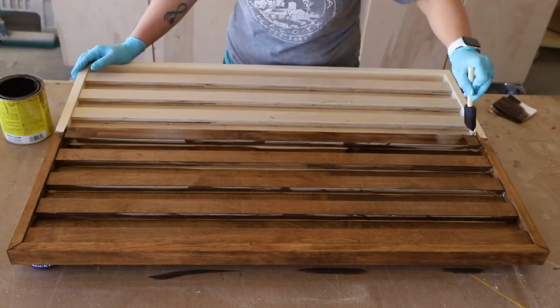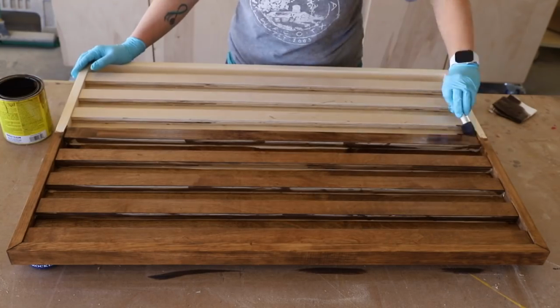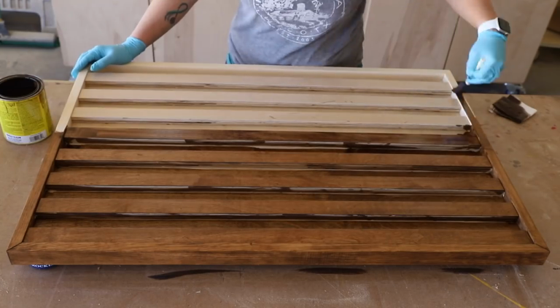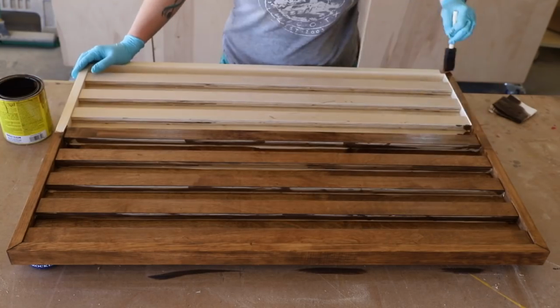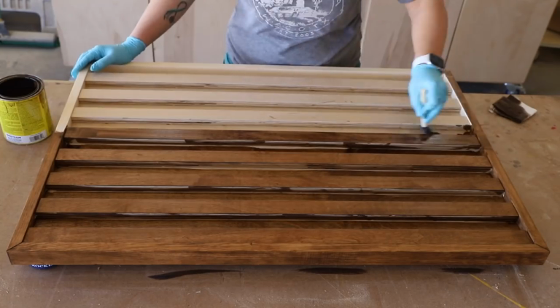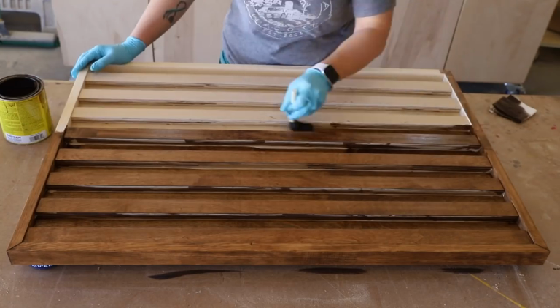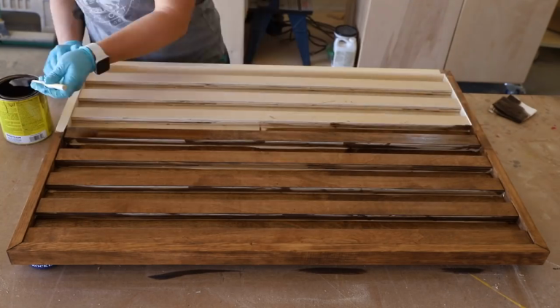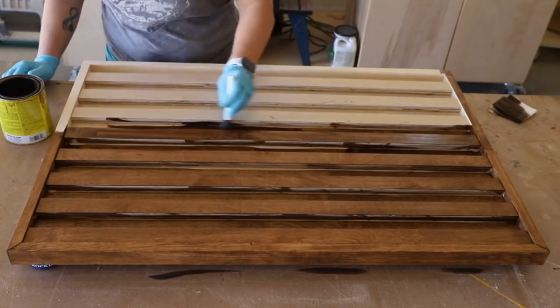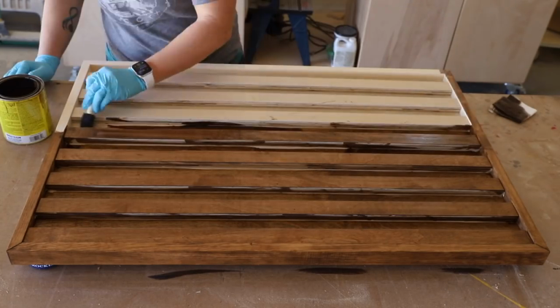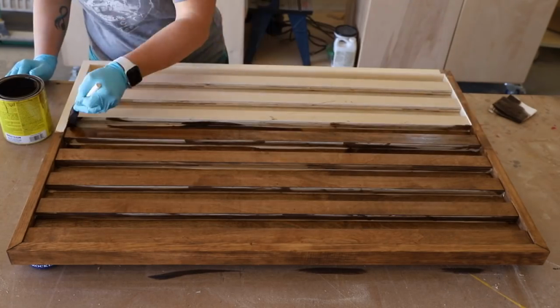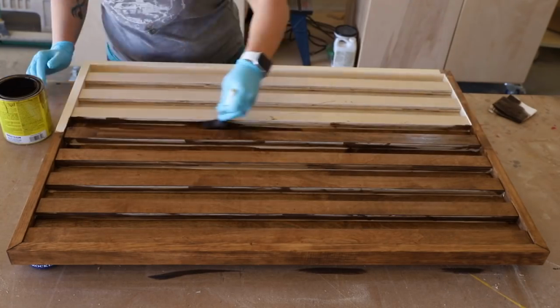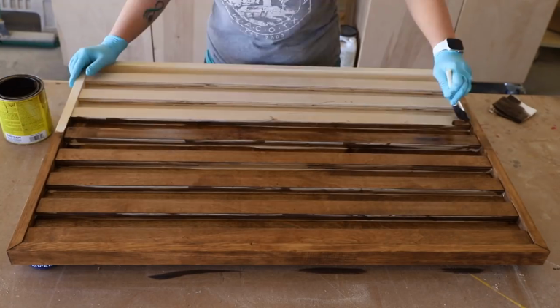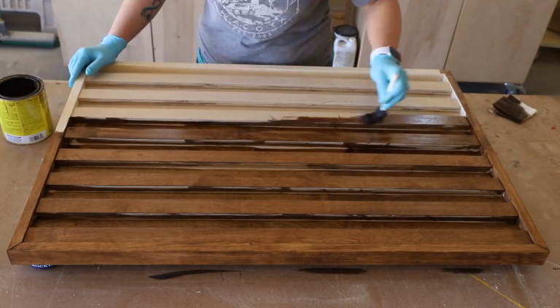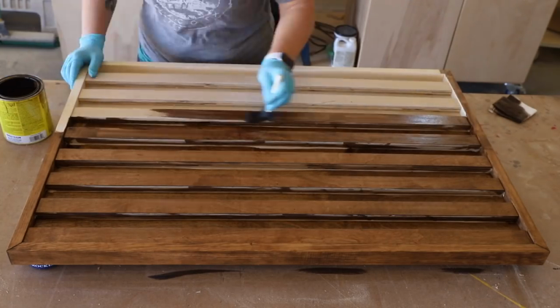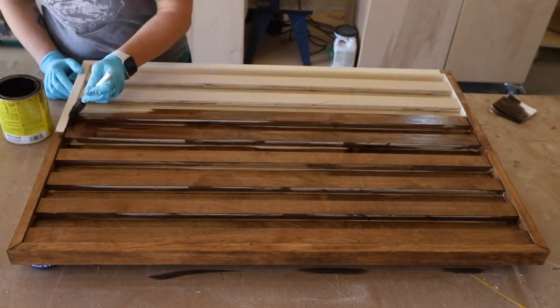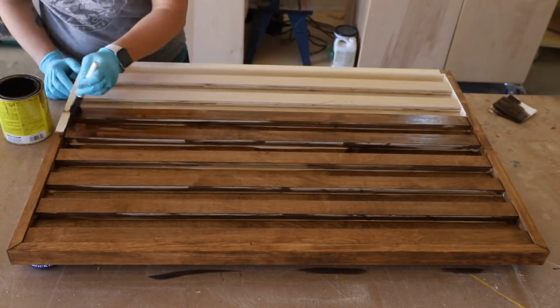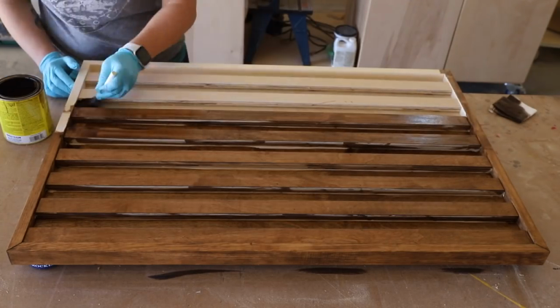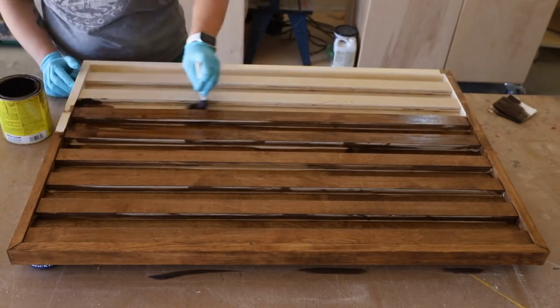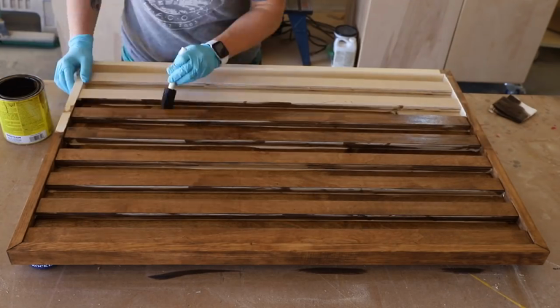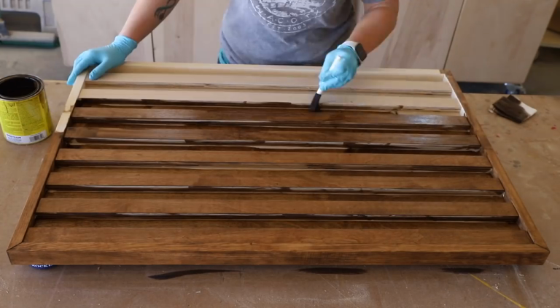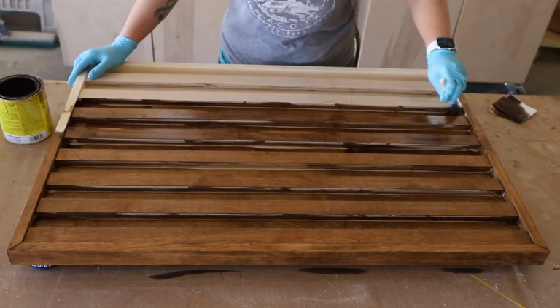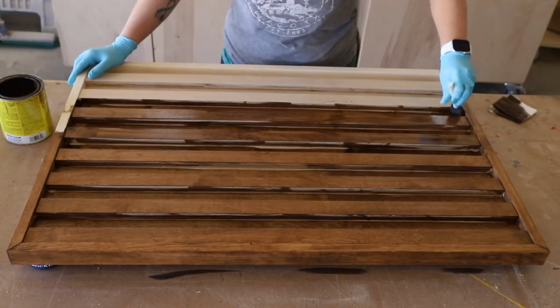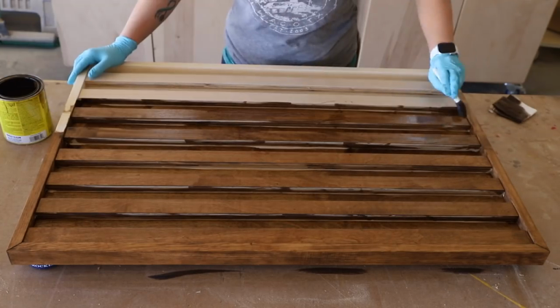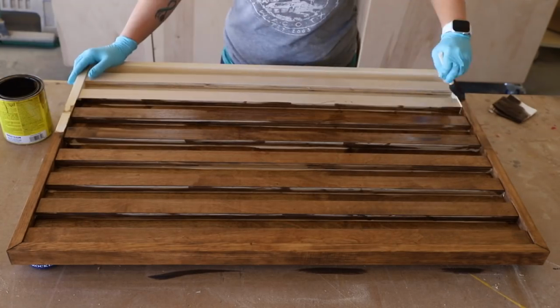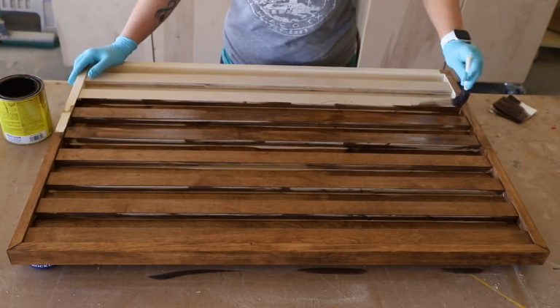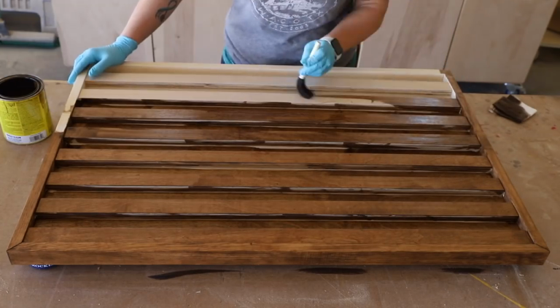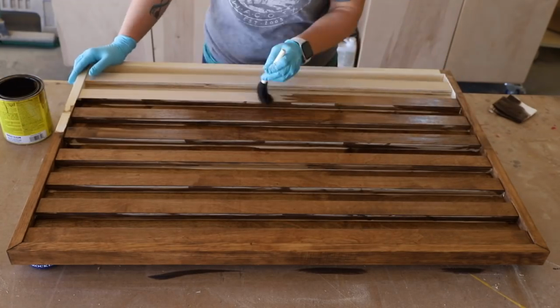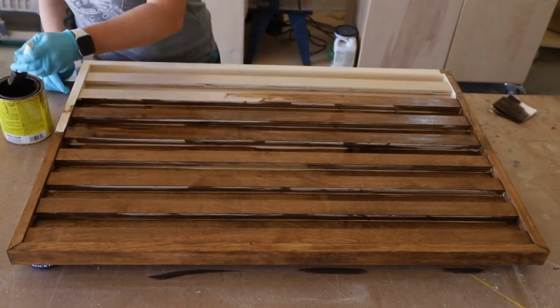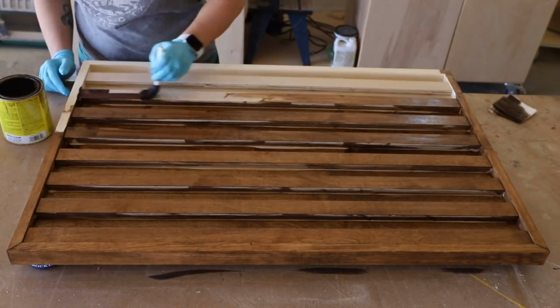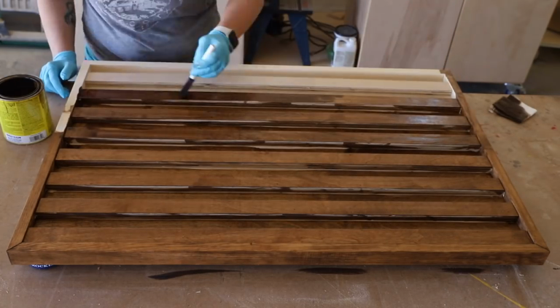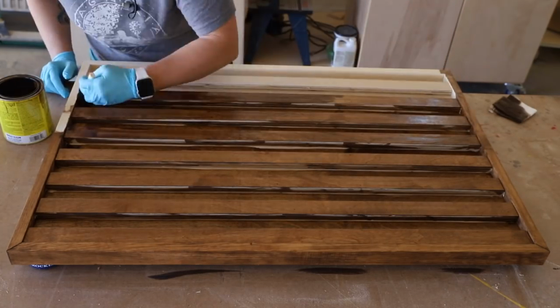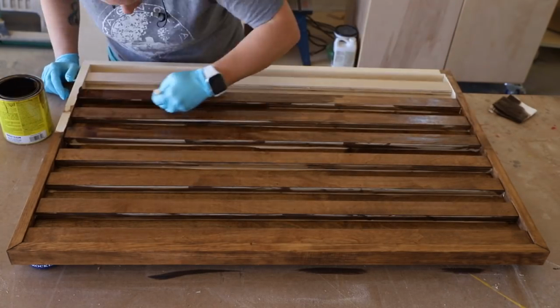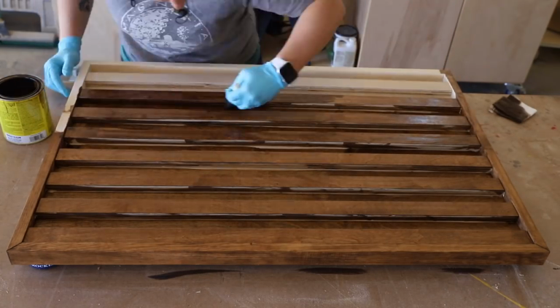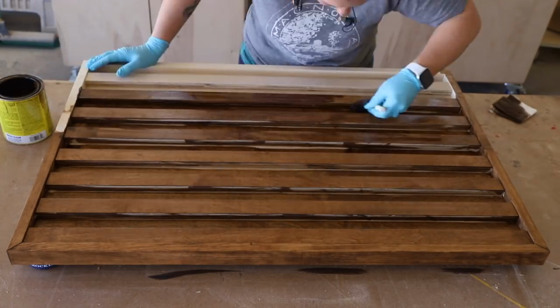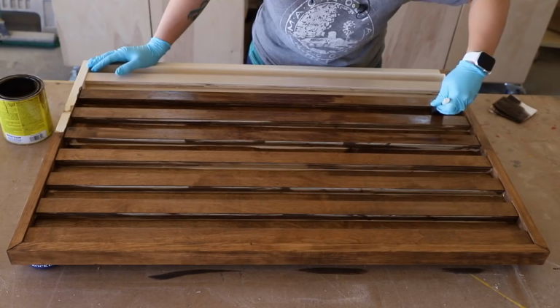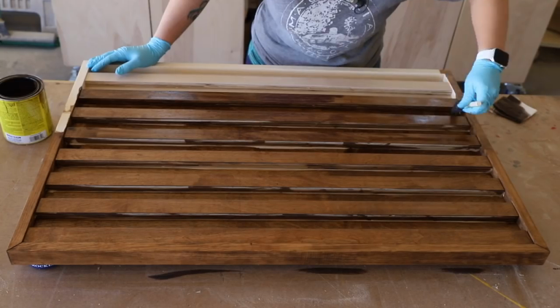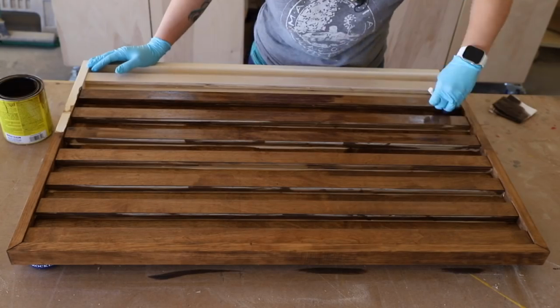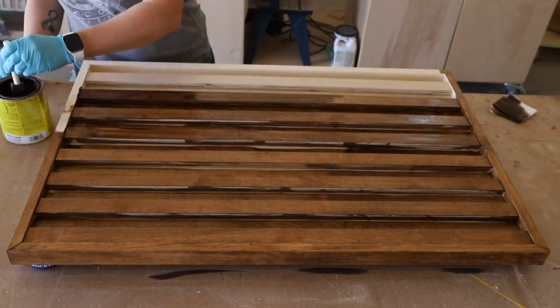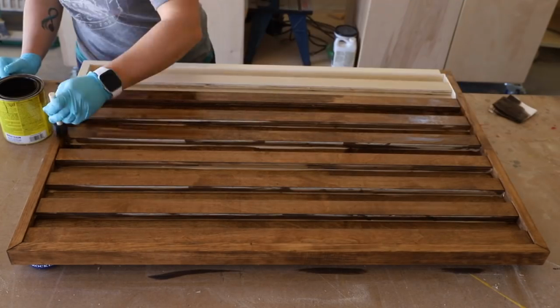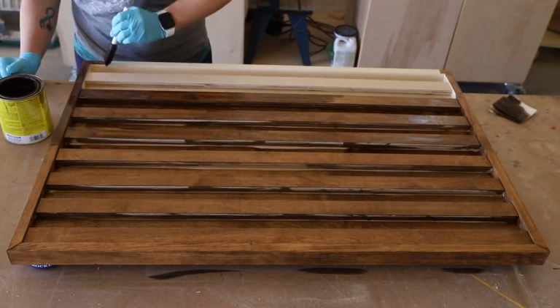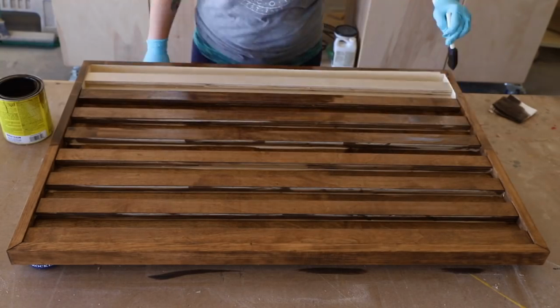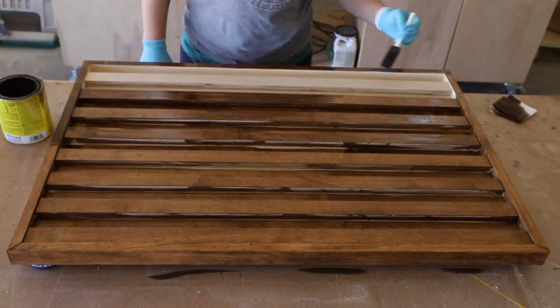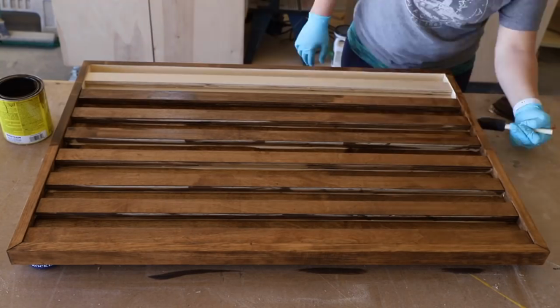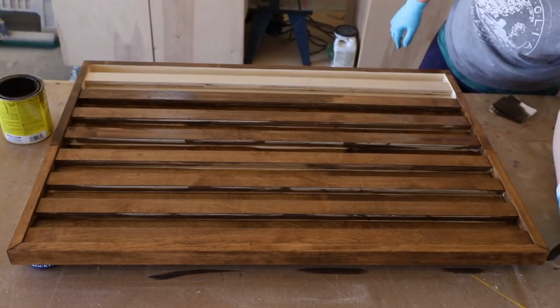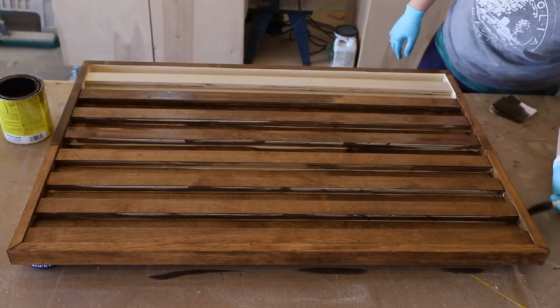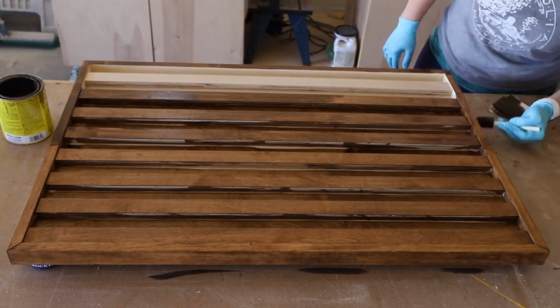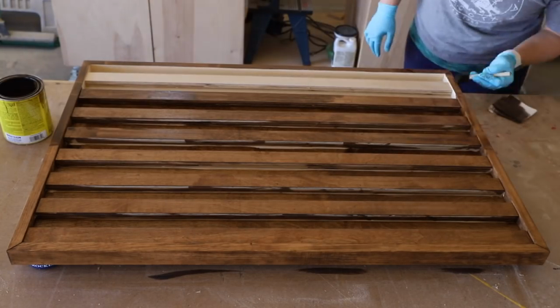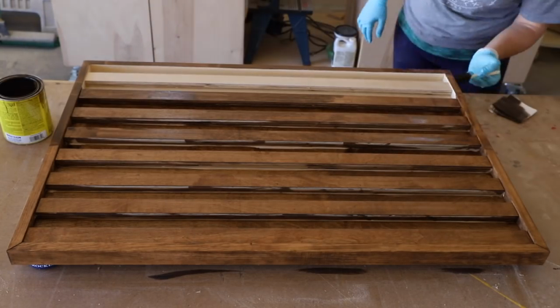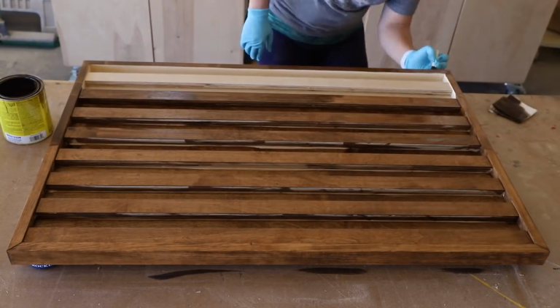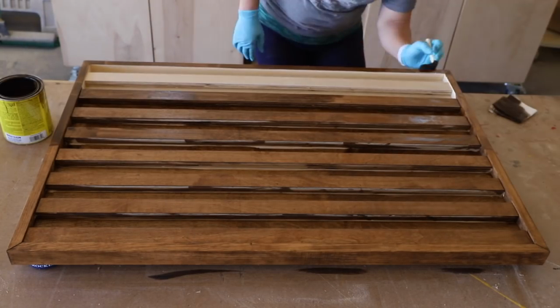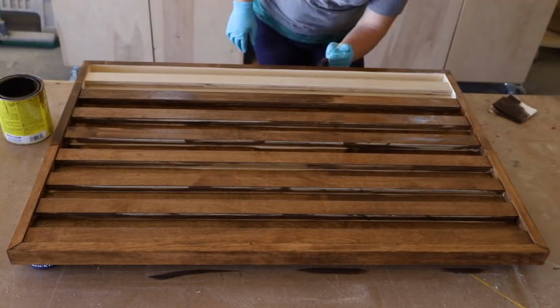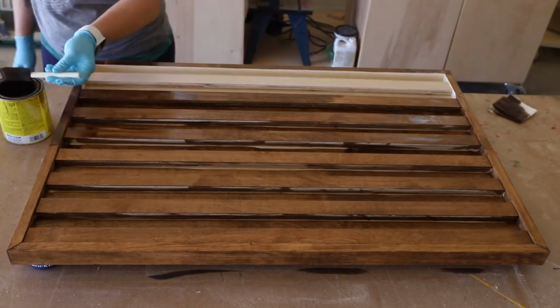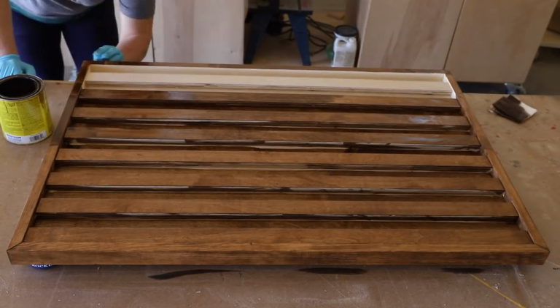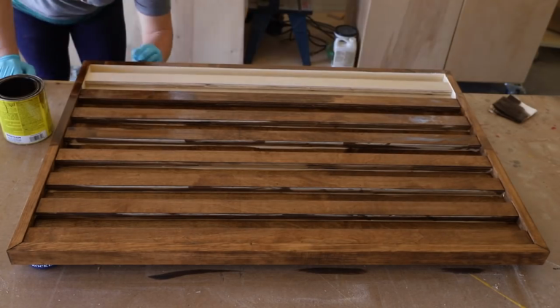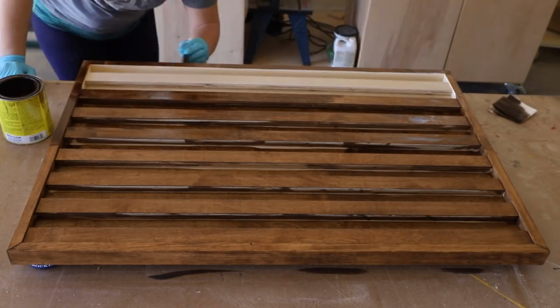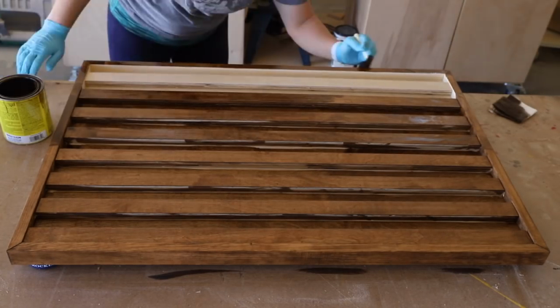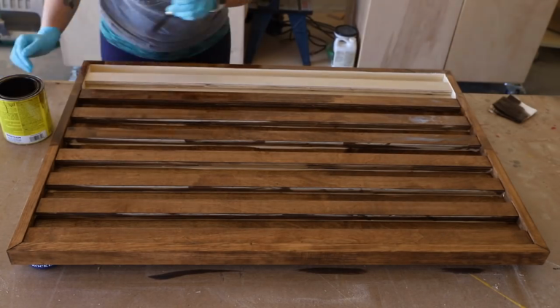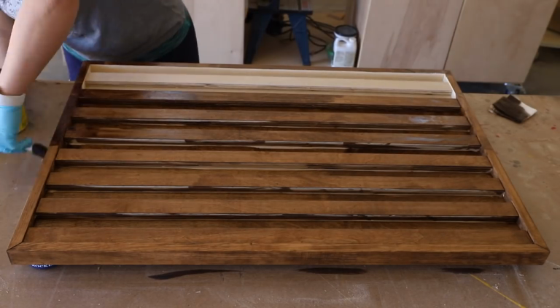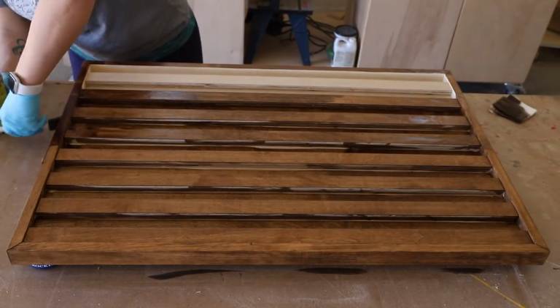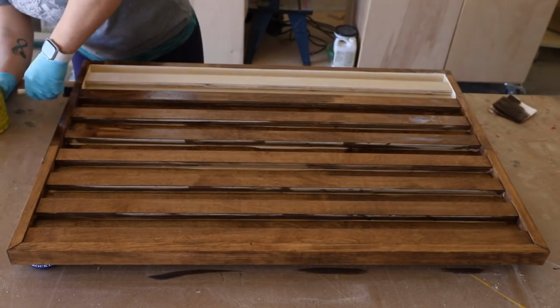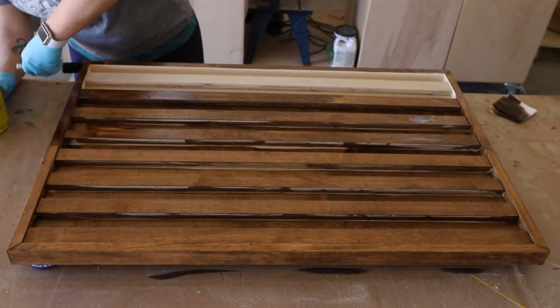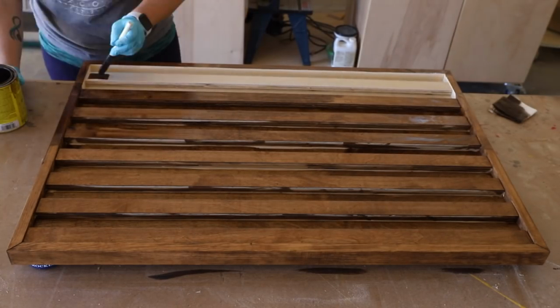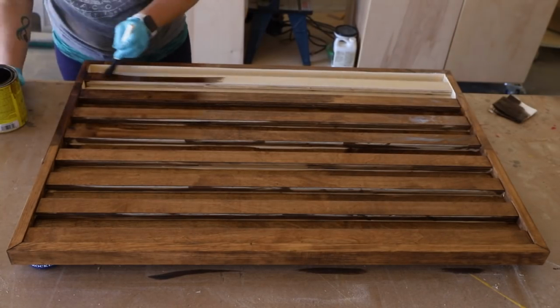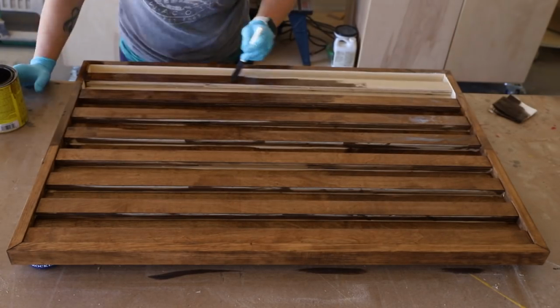Once everything was attached, I stained the entire piece. I used Varathane stain in Special Walnut, but you can even use paint if you'd prefer.